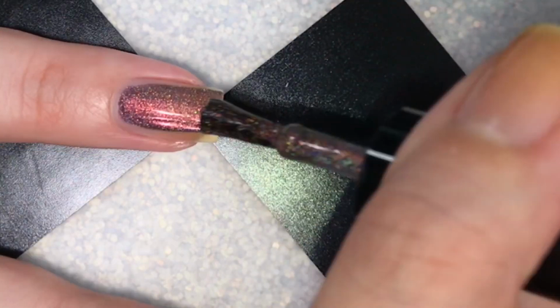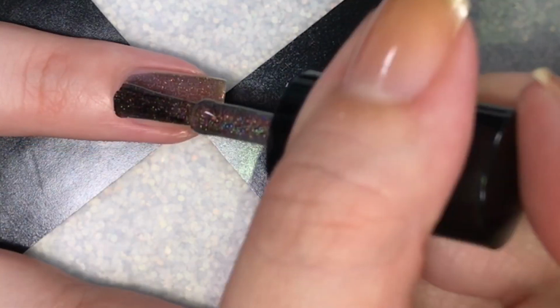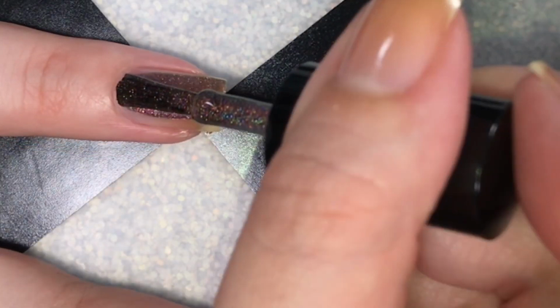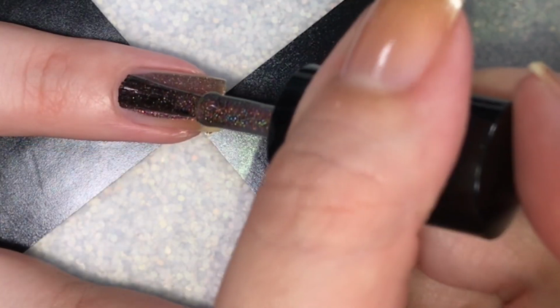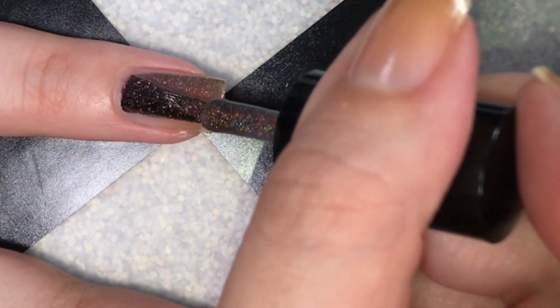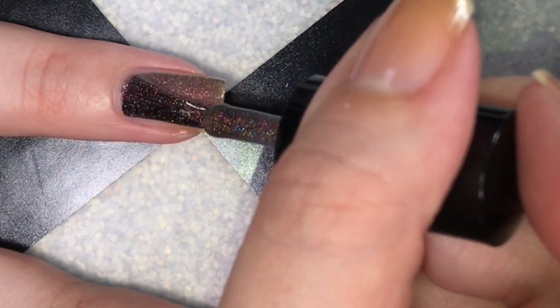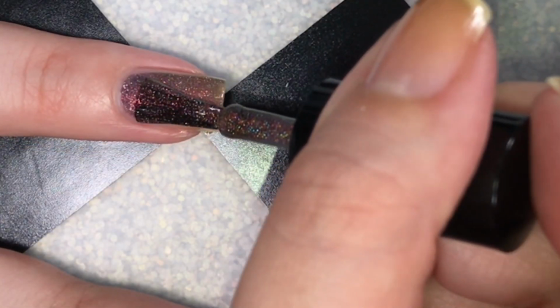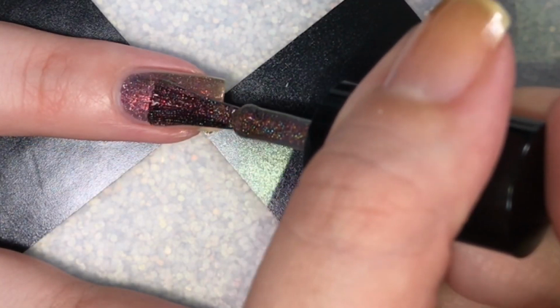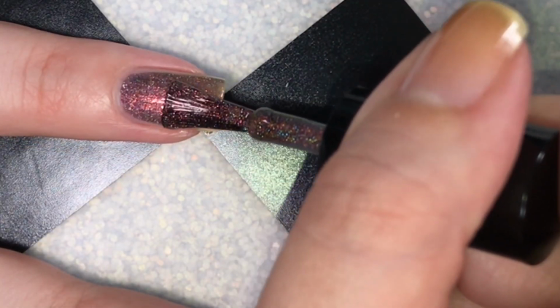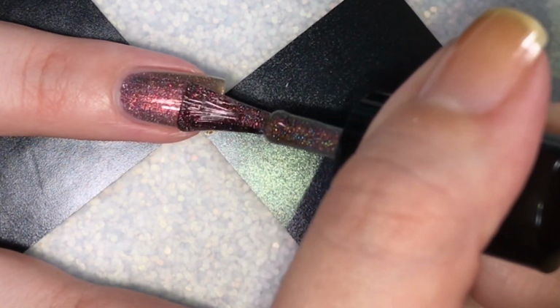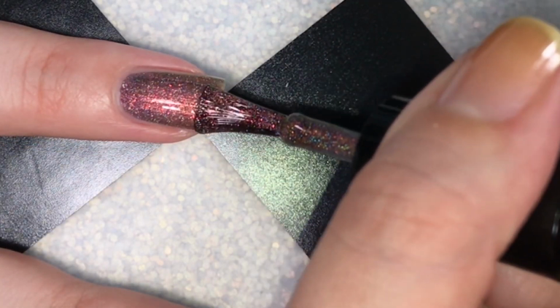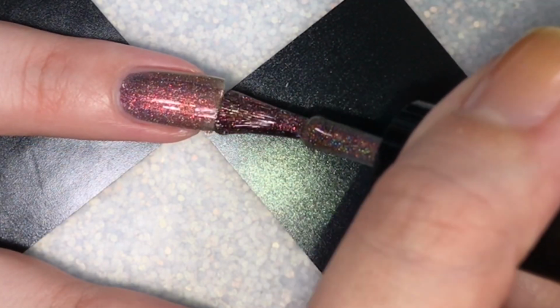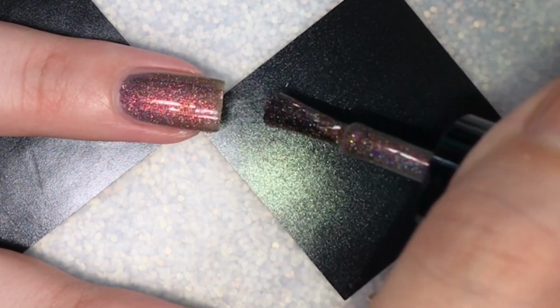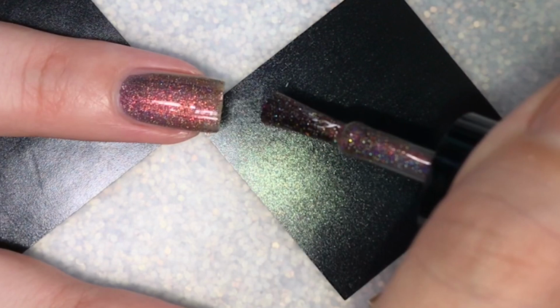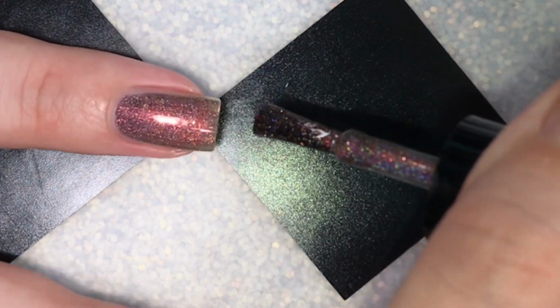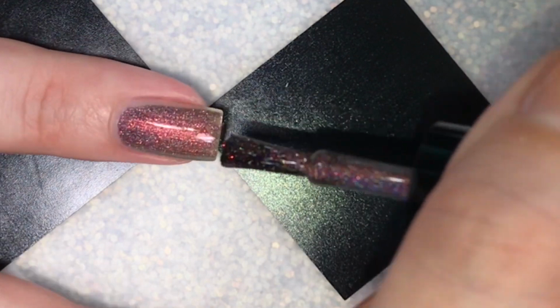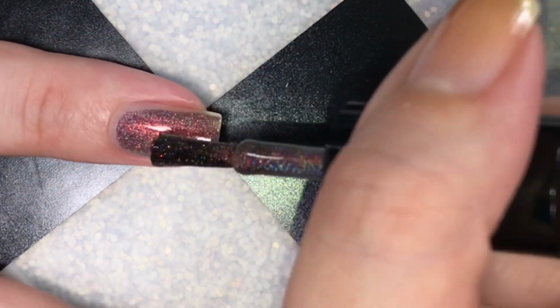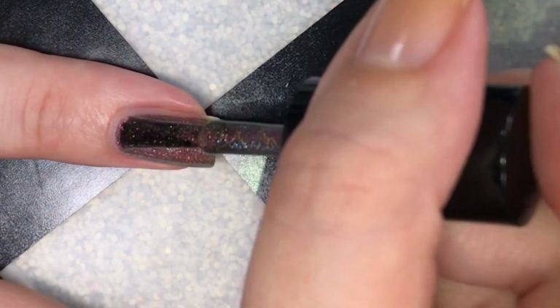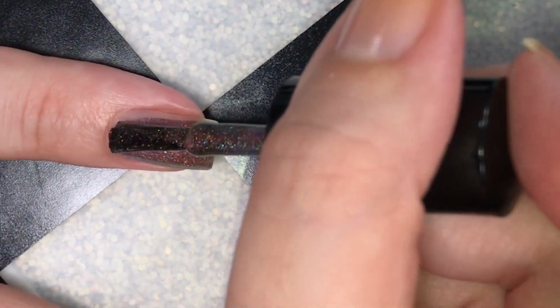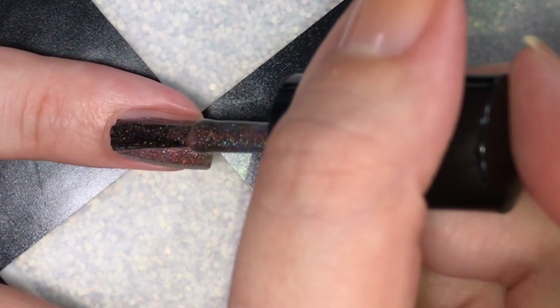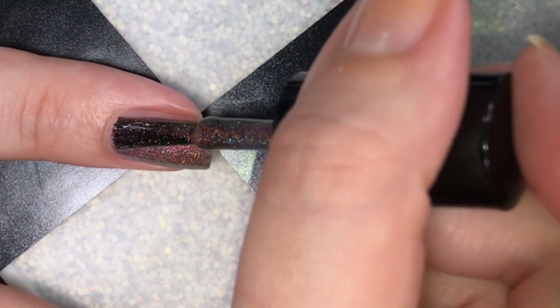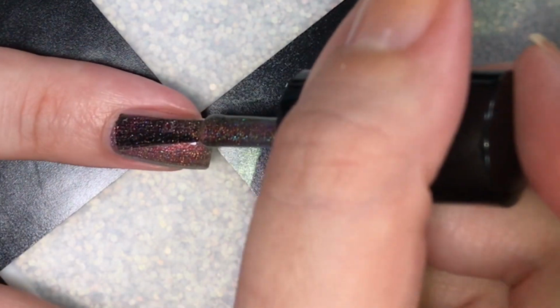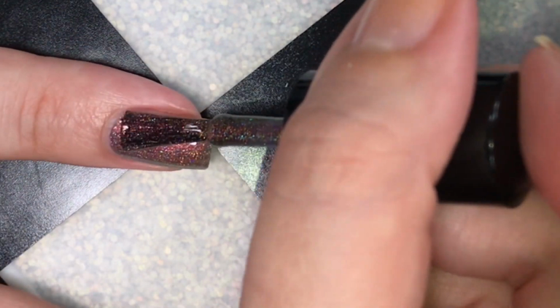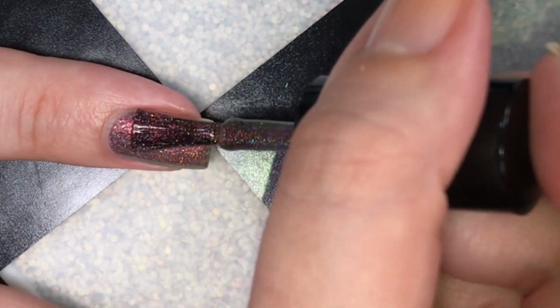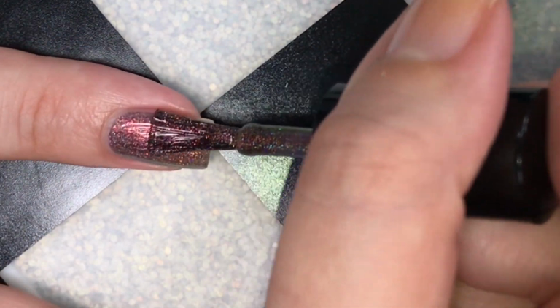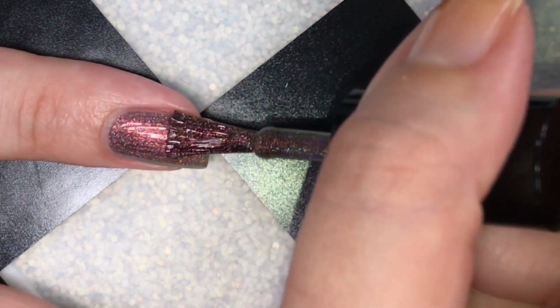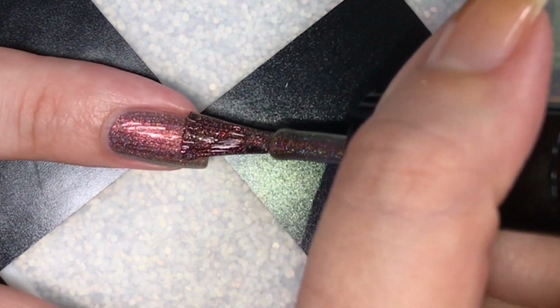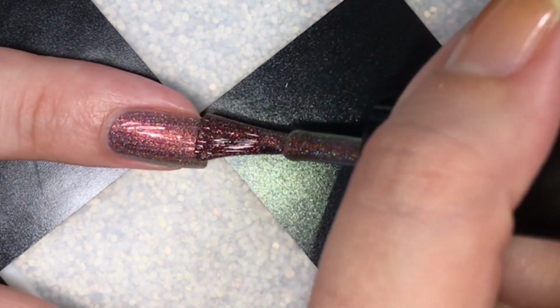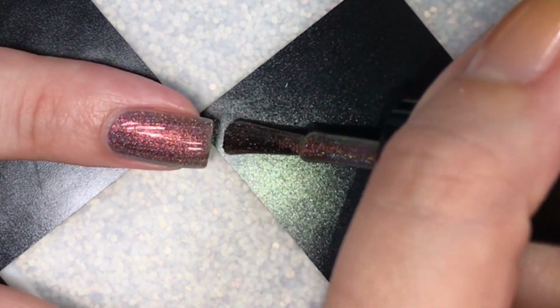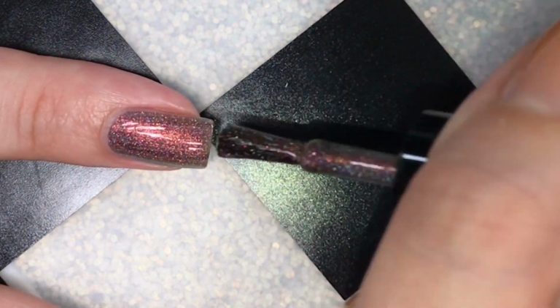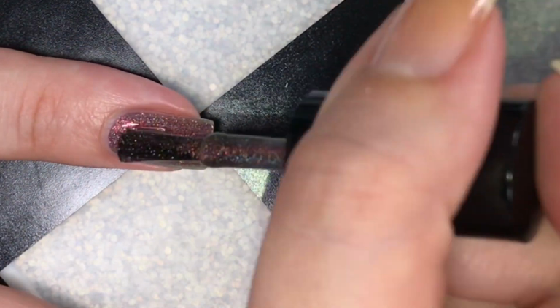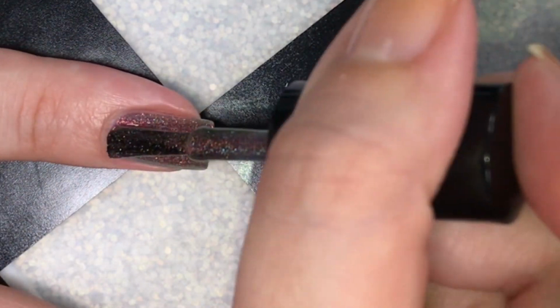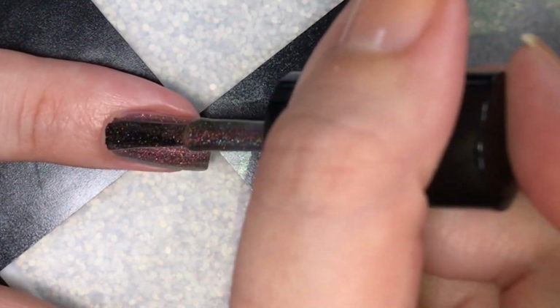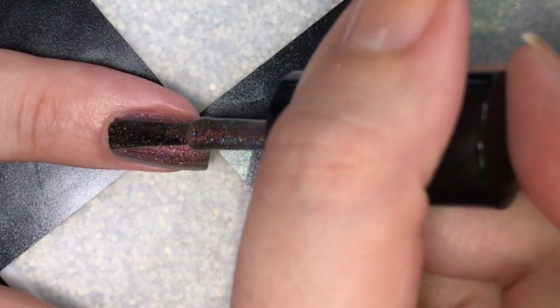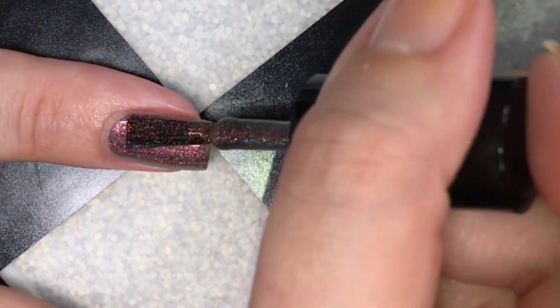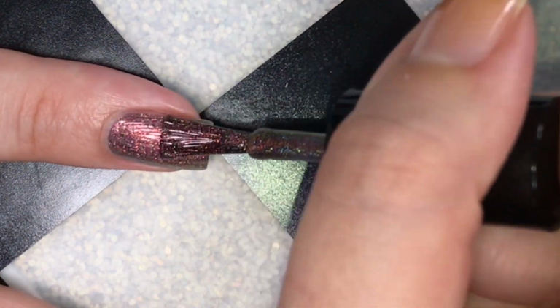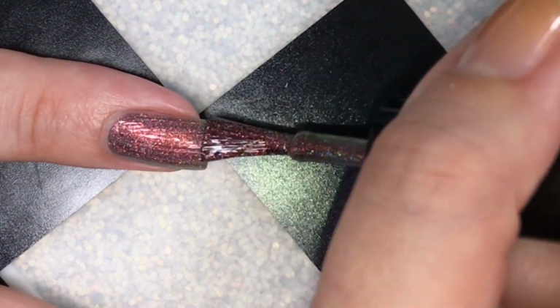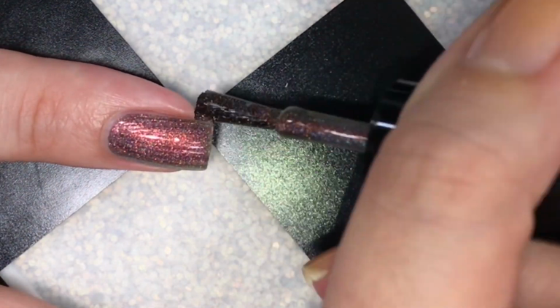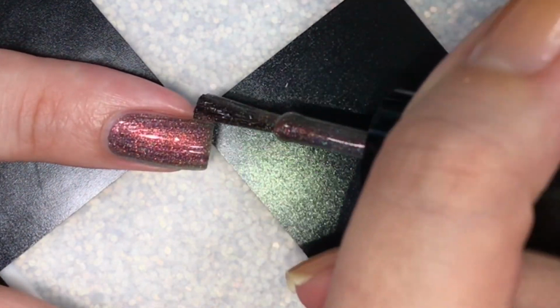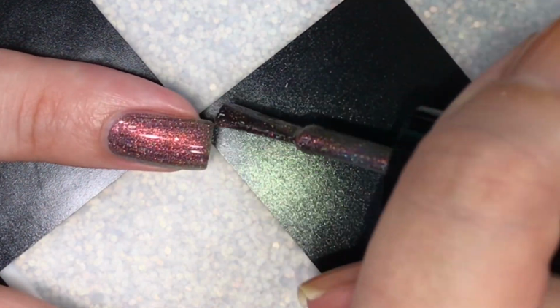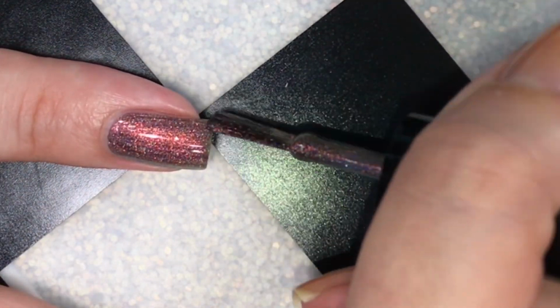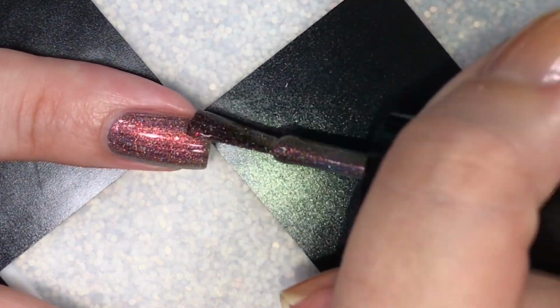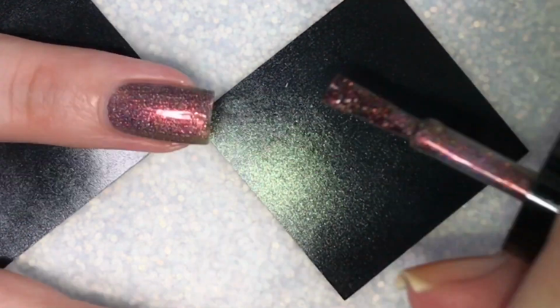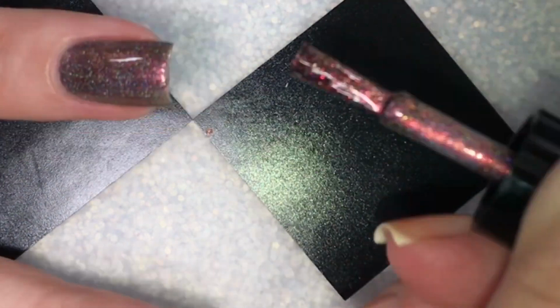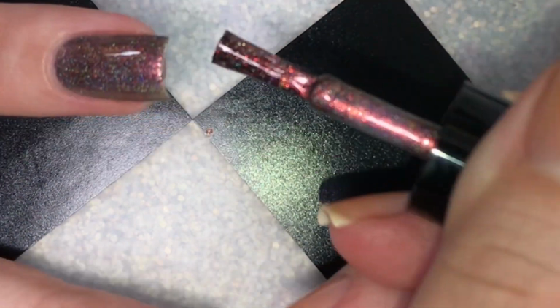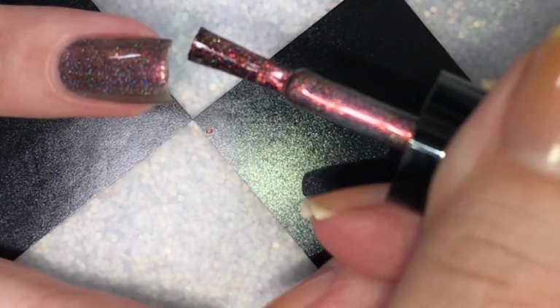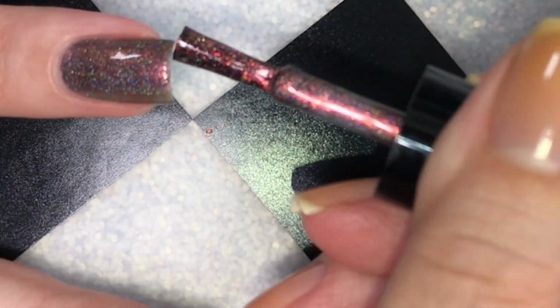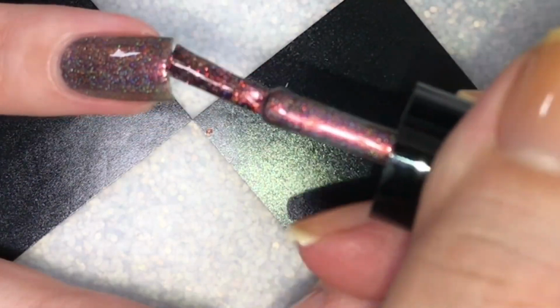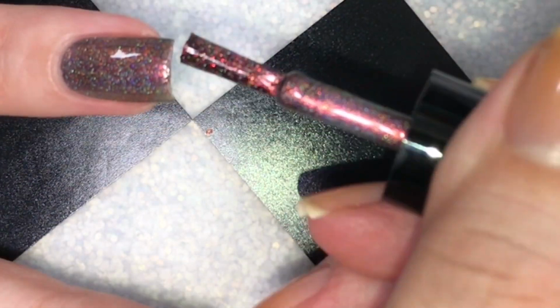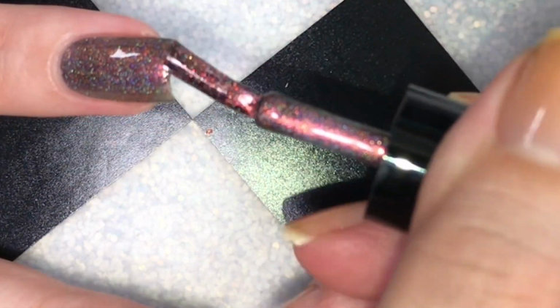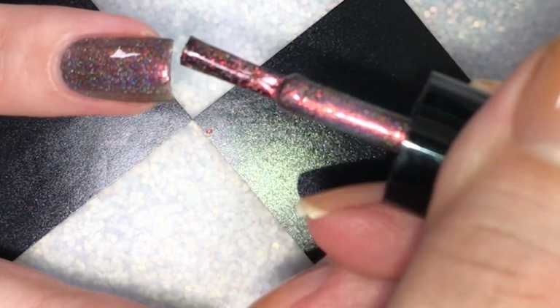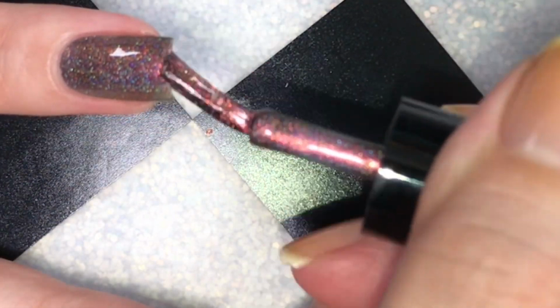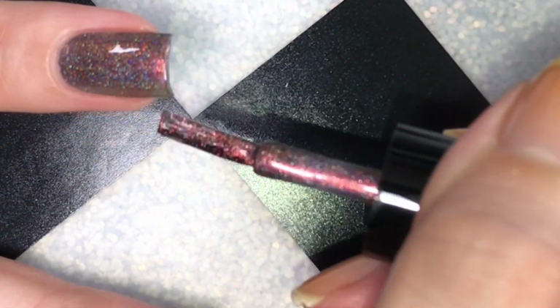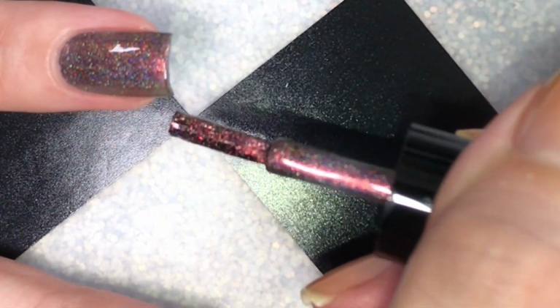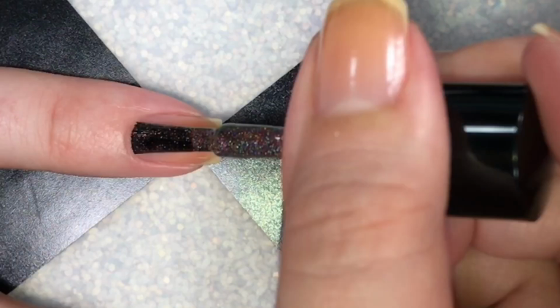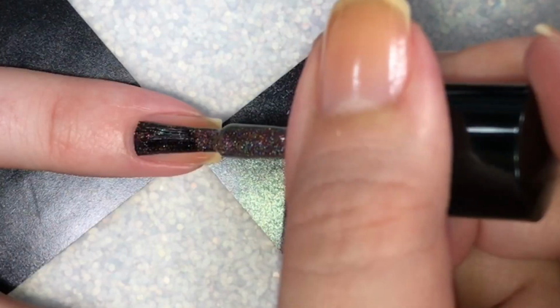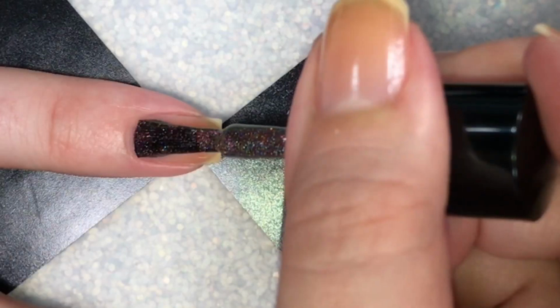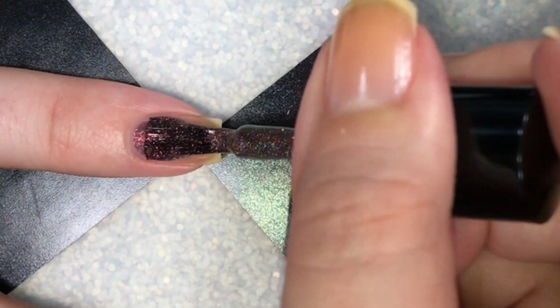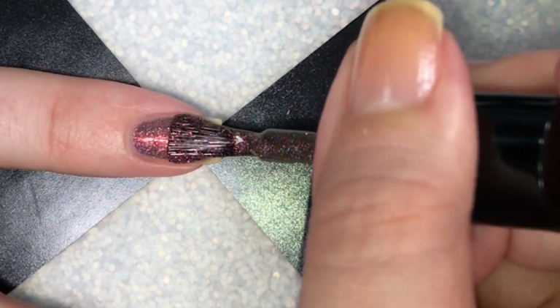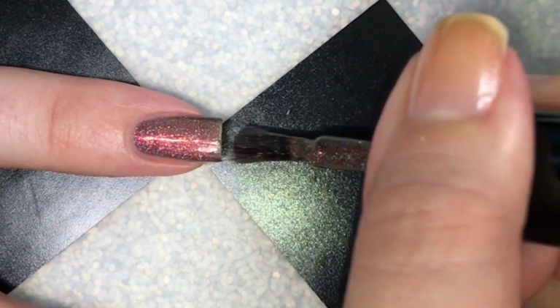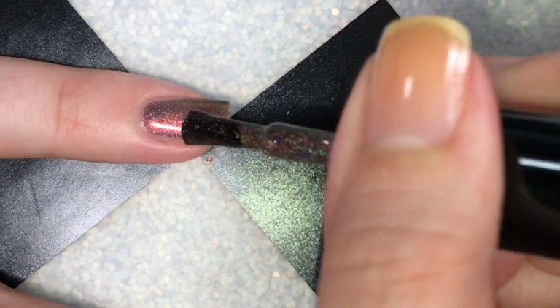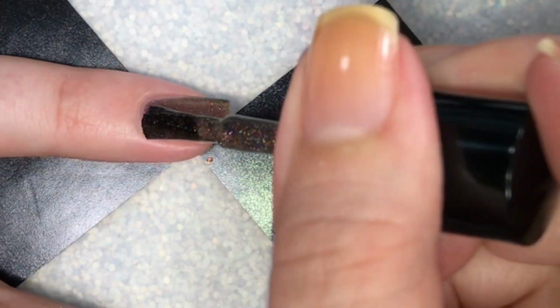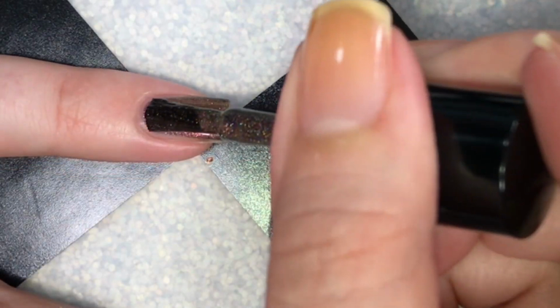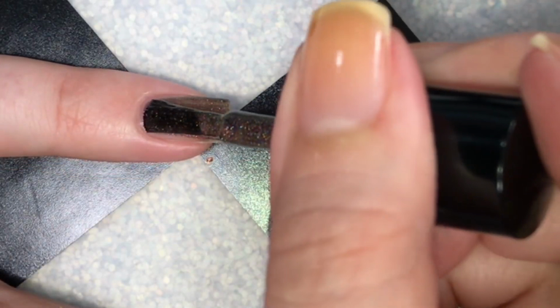Felt with the Heart is described as a bronzed linear holographic with a red copper green shifting chrome shimmer and orange to green shifting micro flakes.